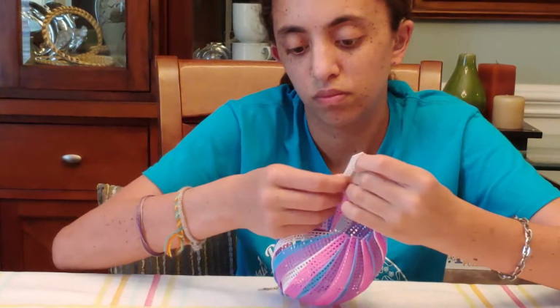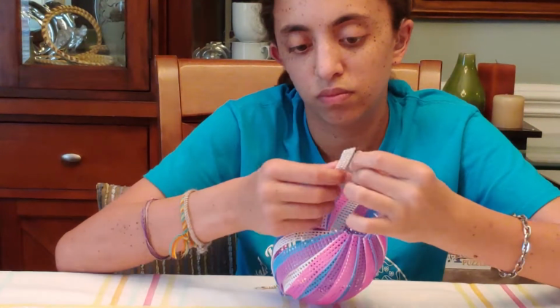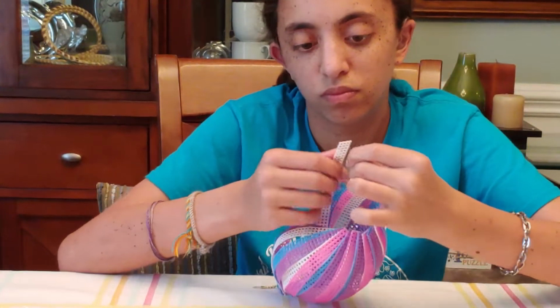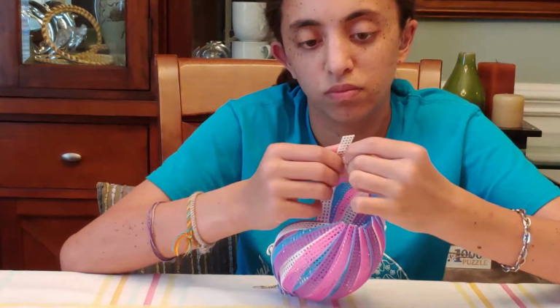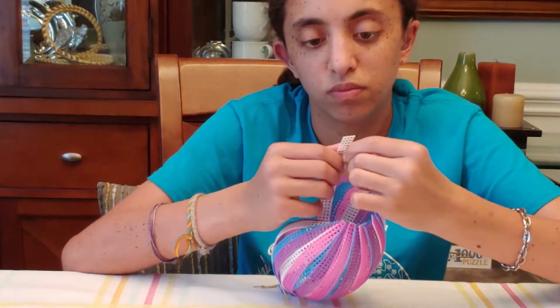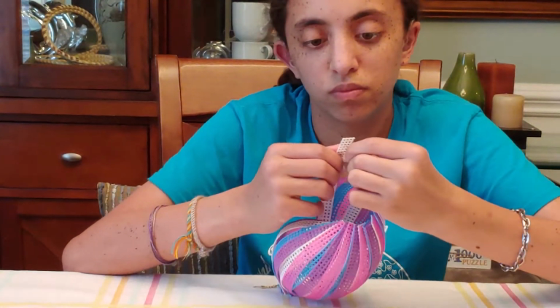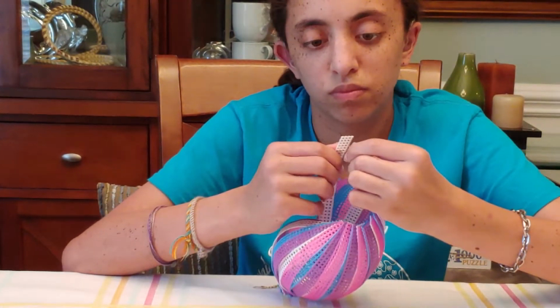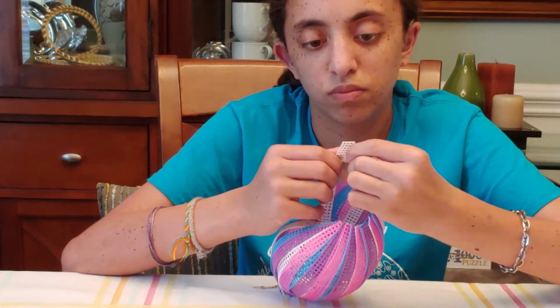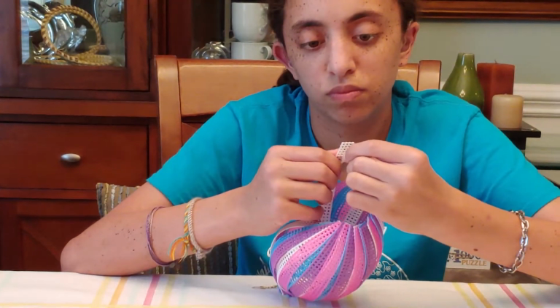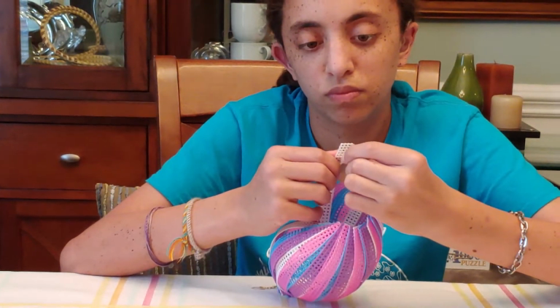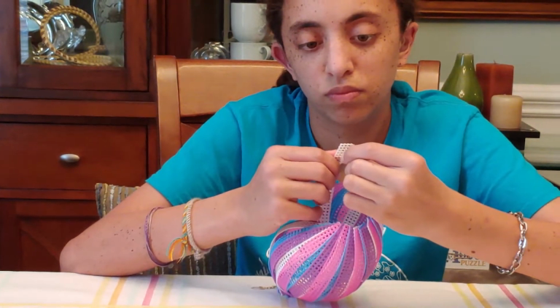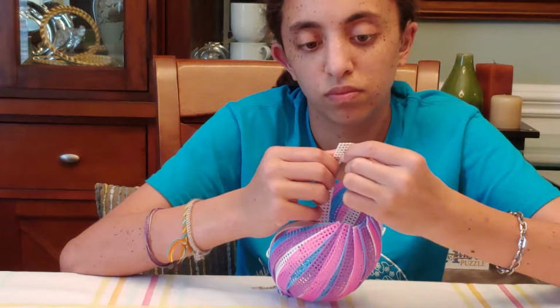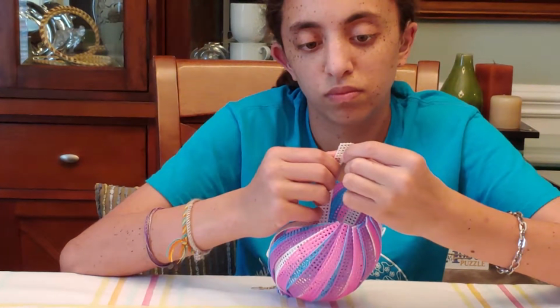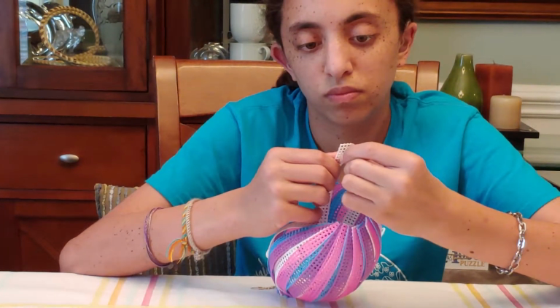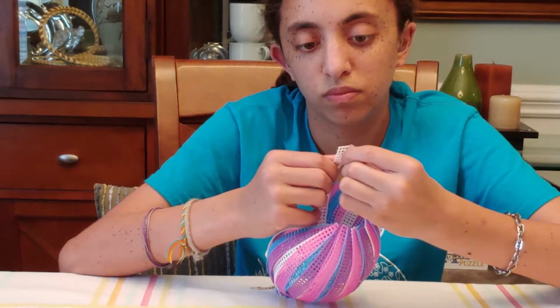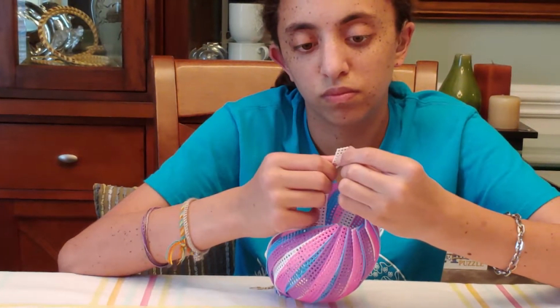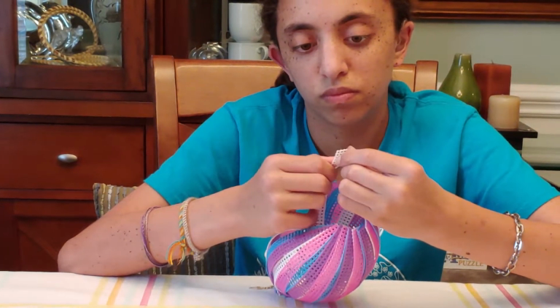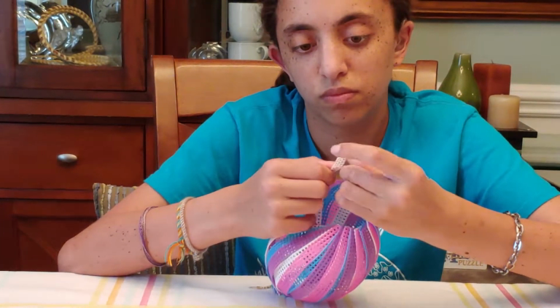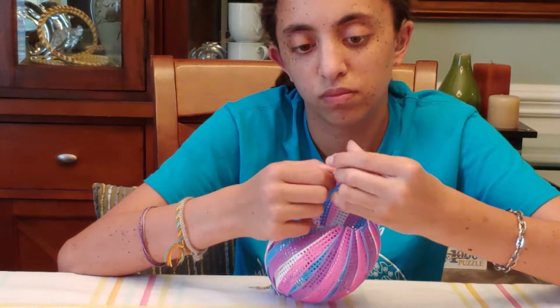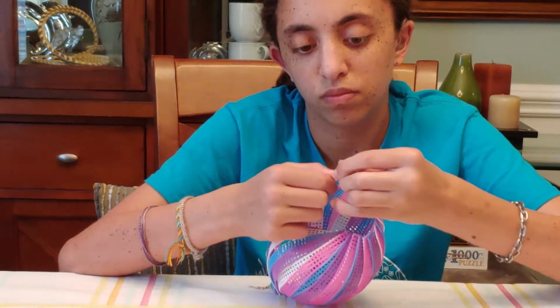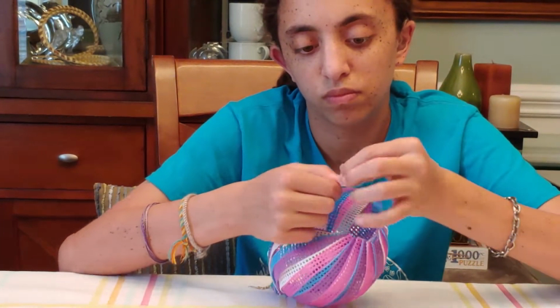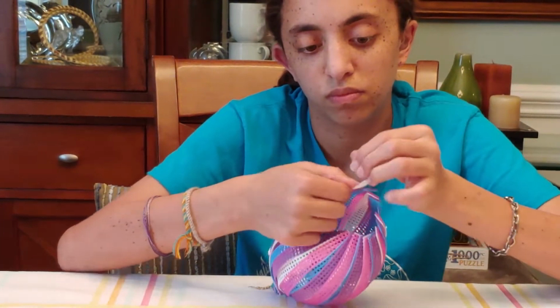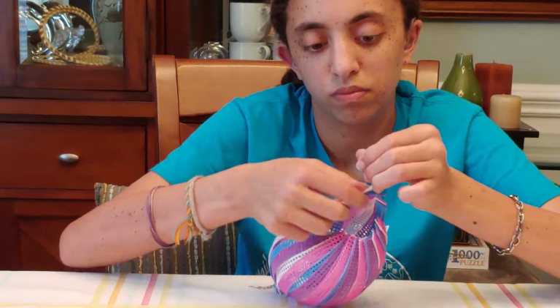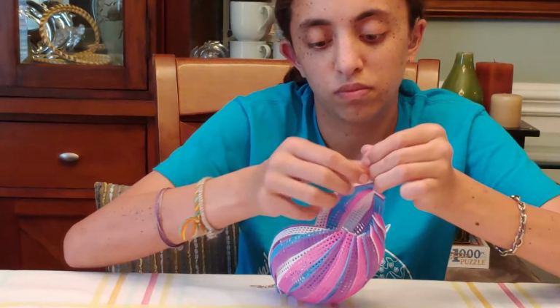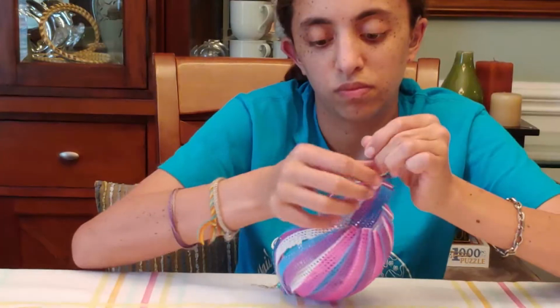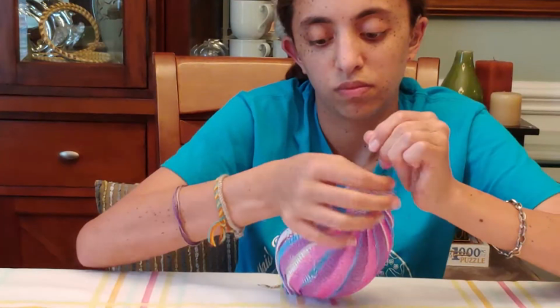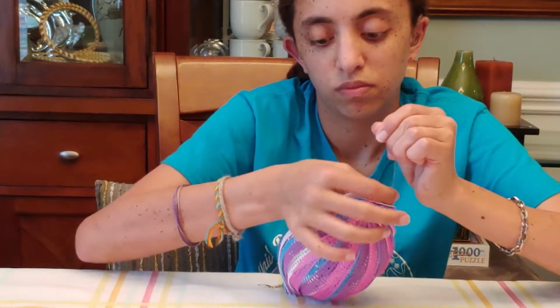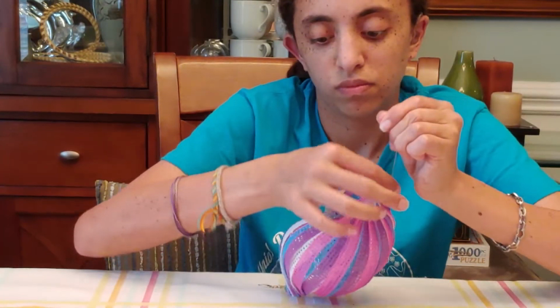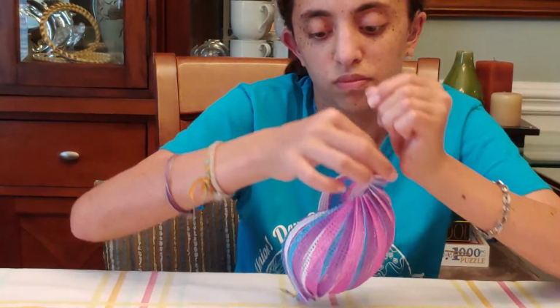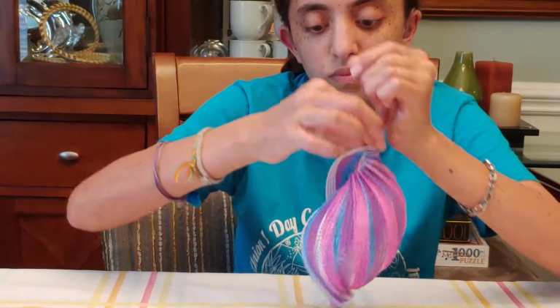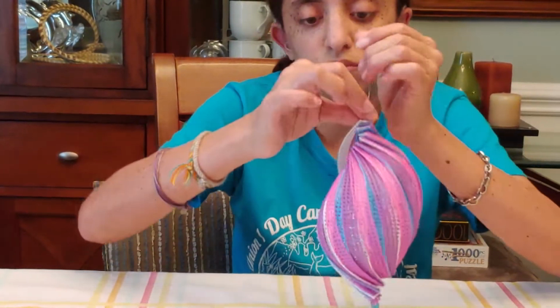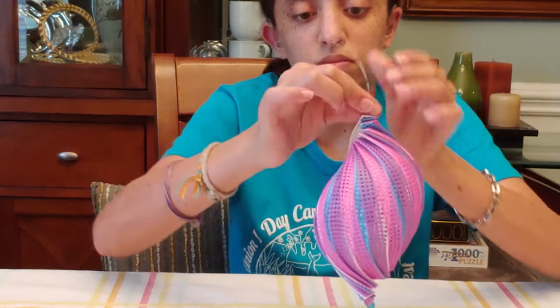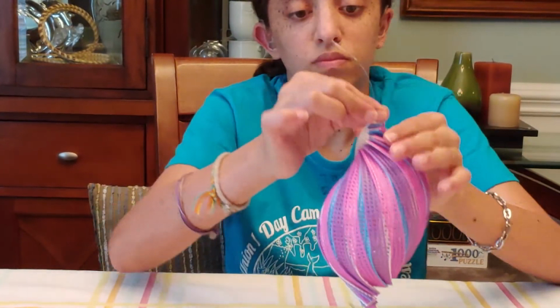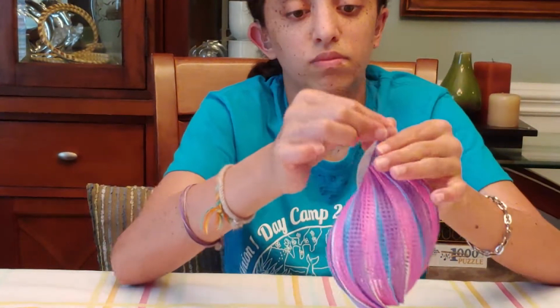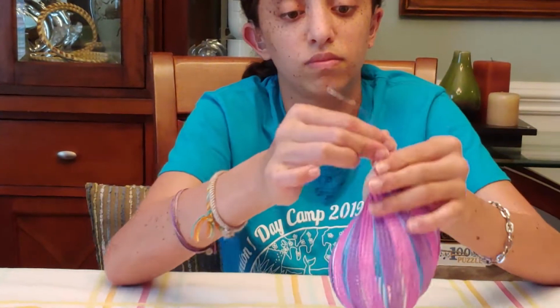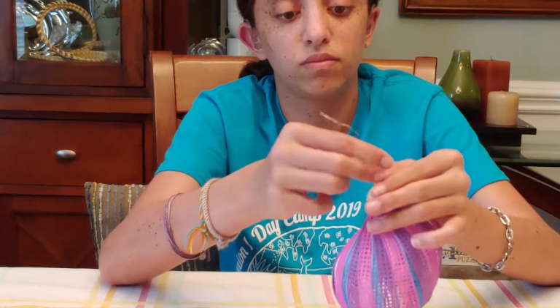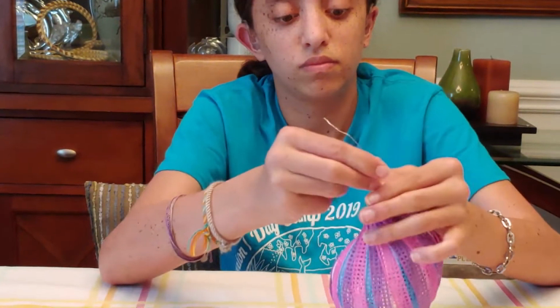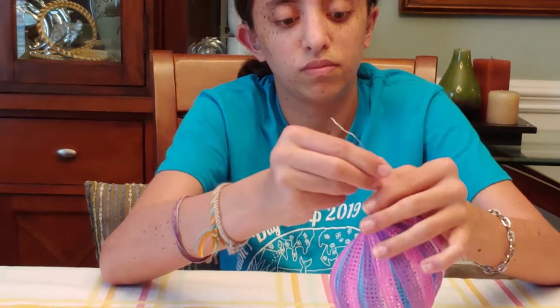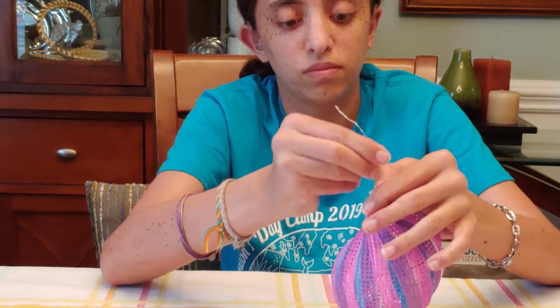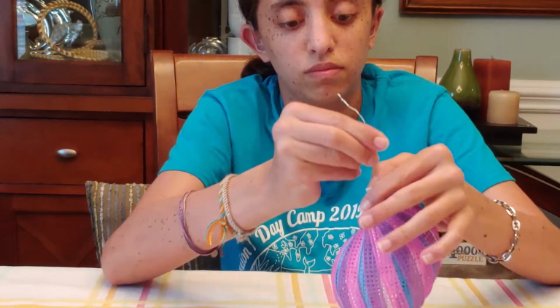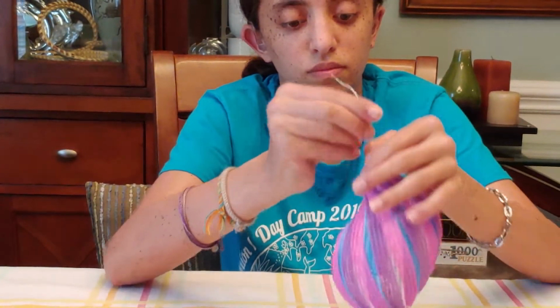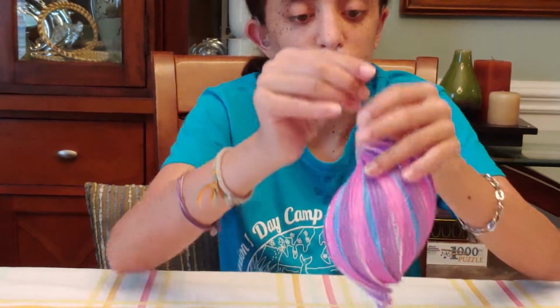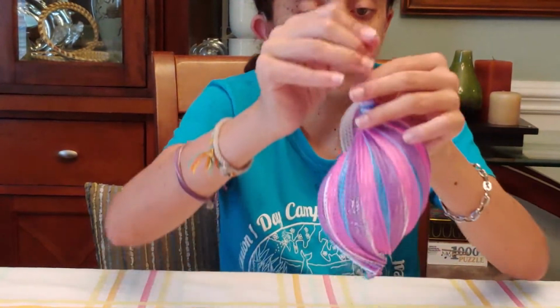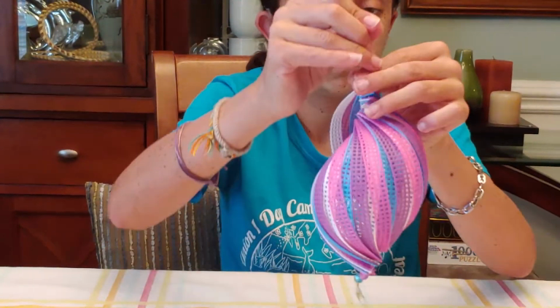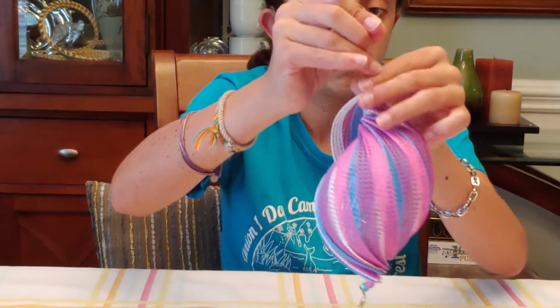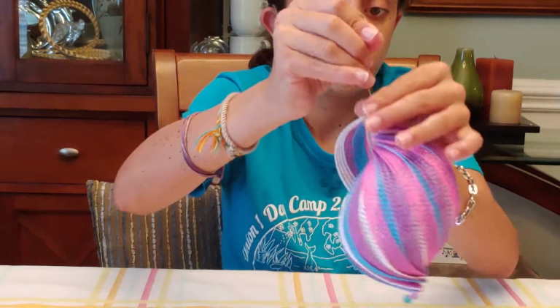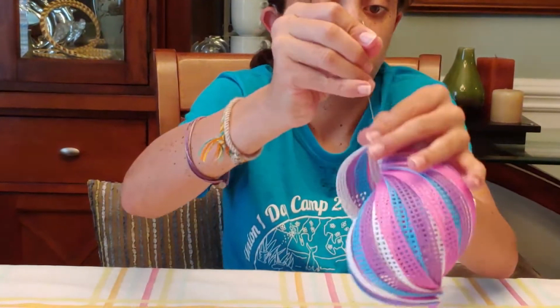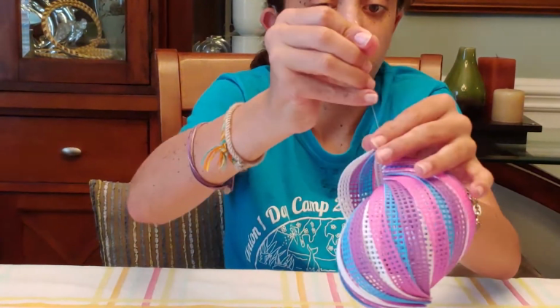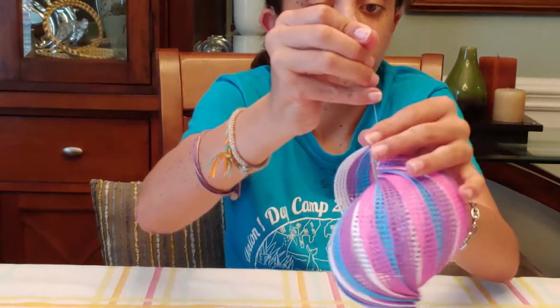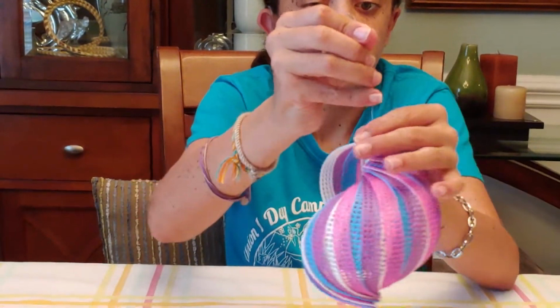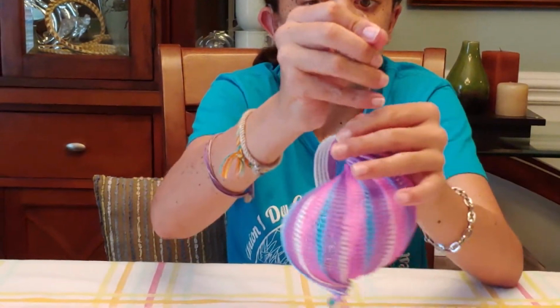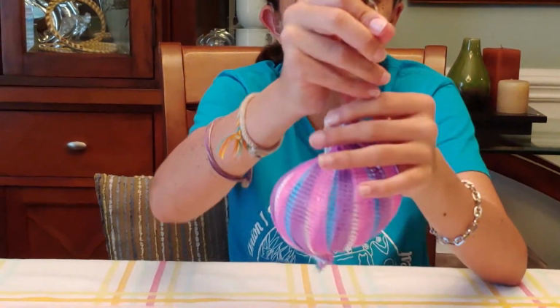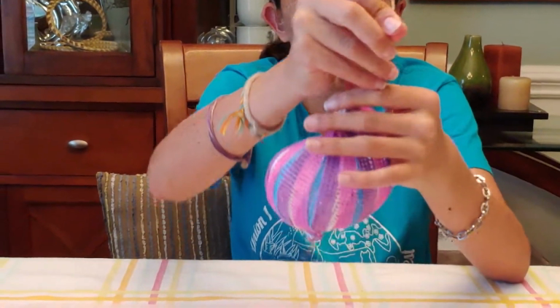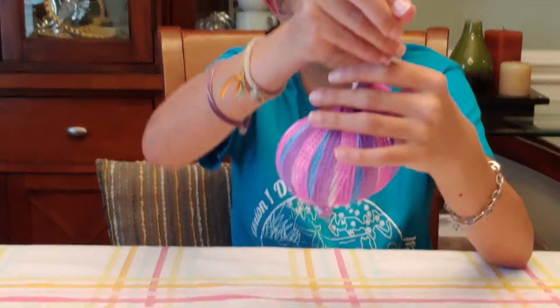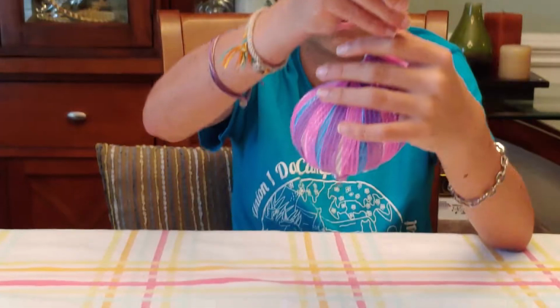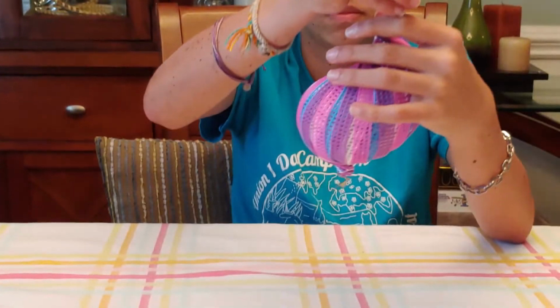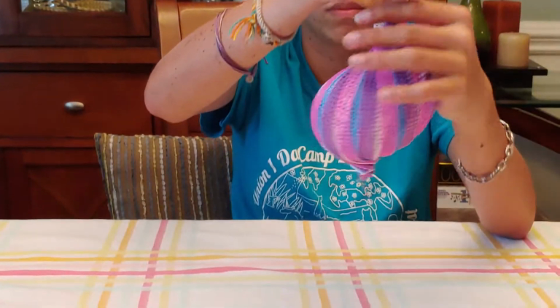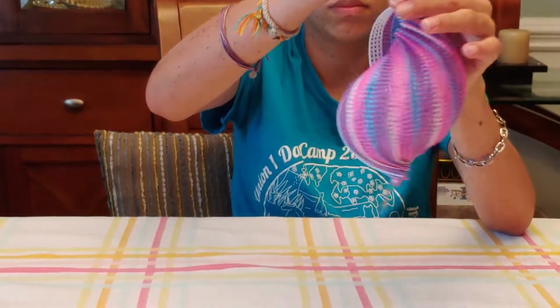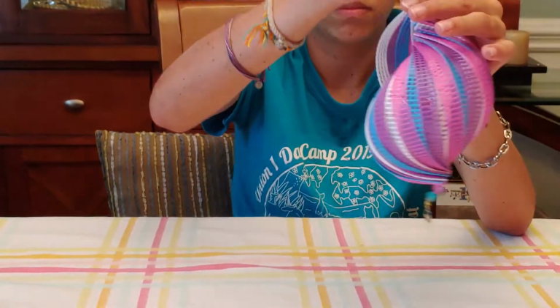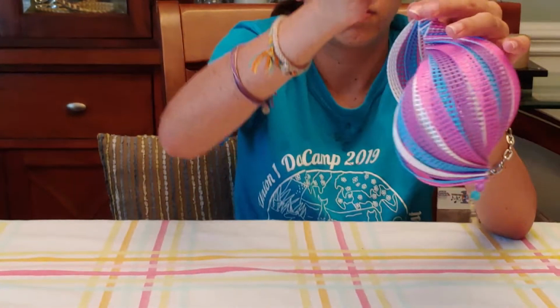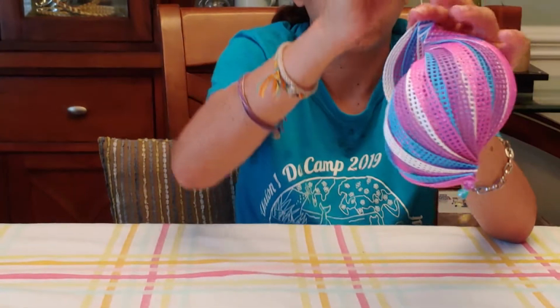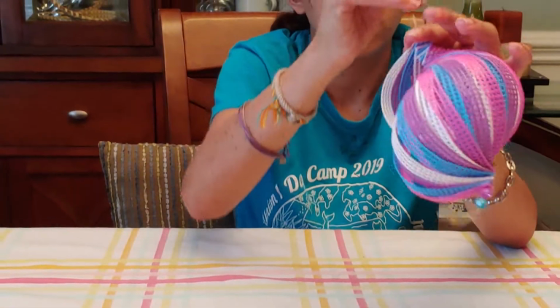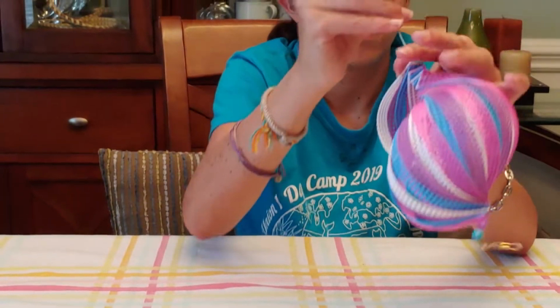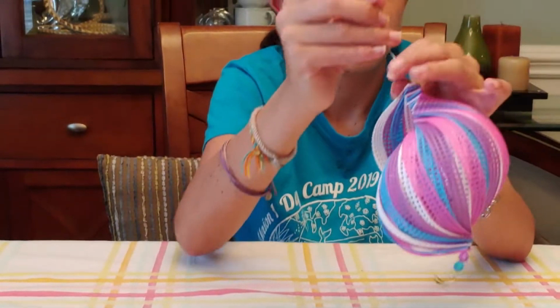So when you get the last one on, you push it all the way down, and lo and behold, you have a conch spinner.